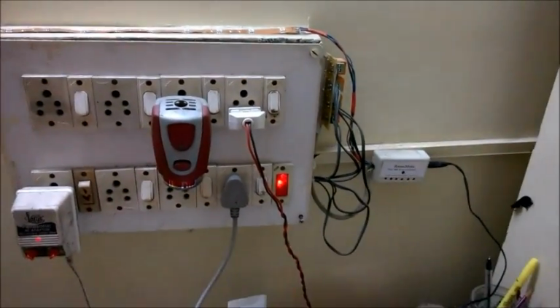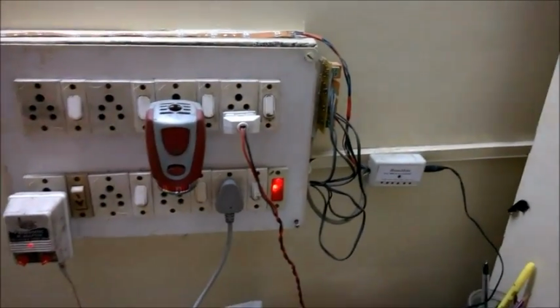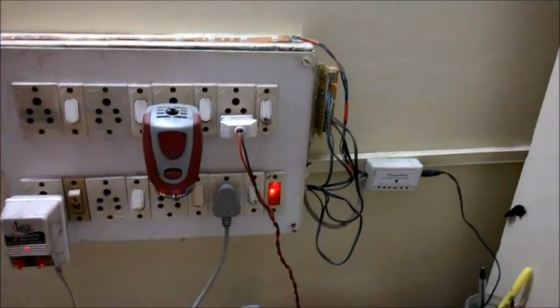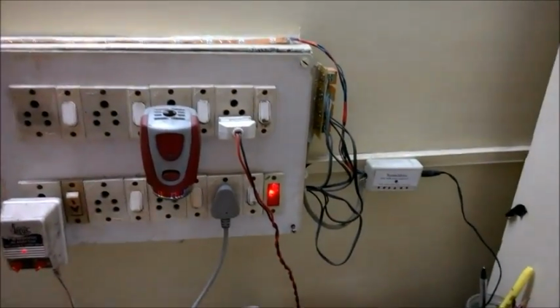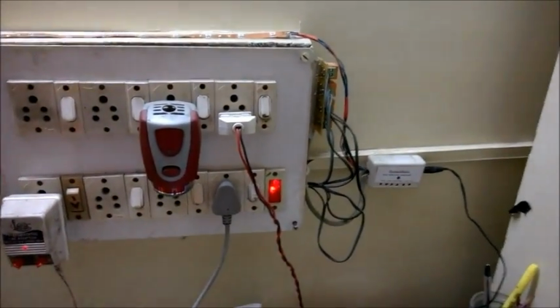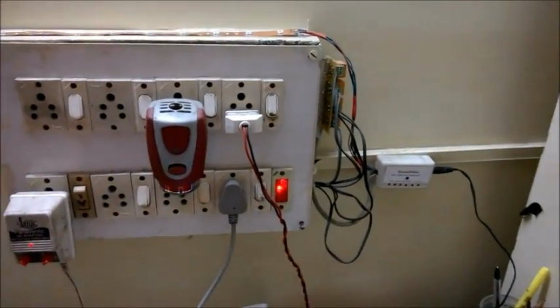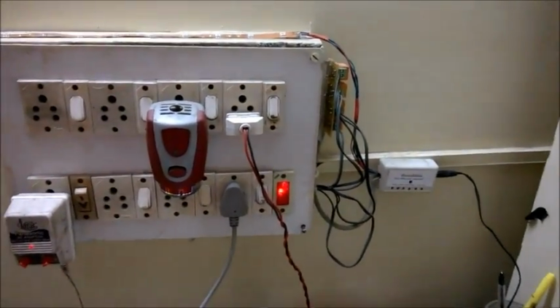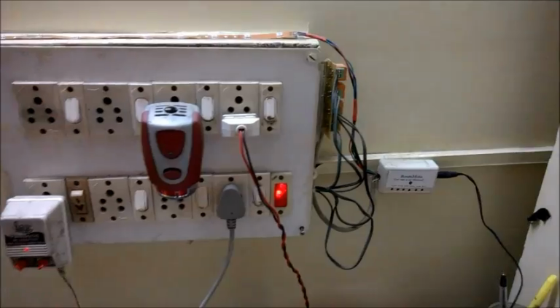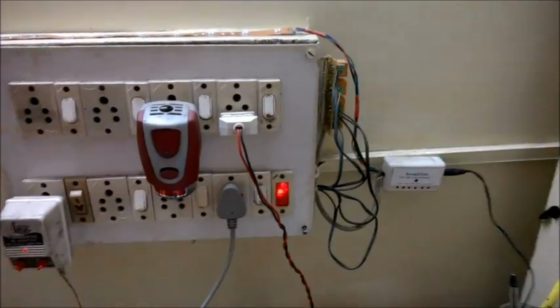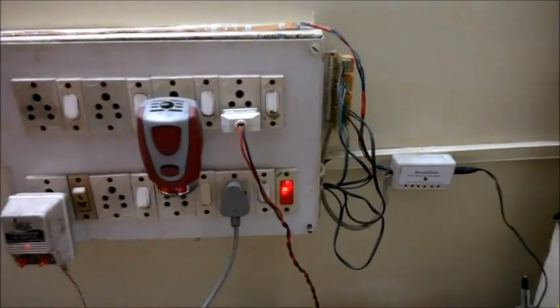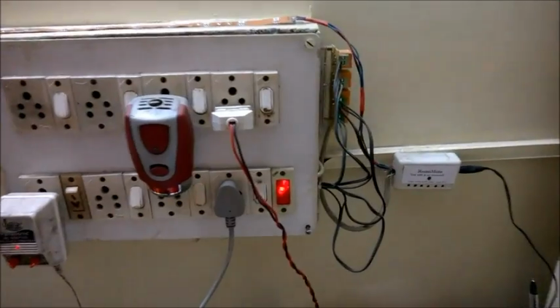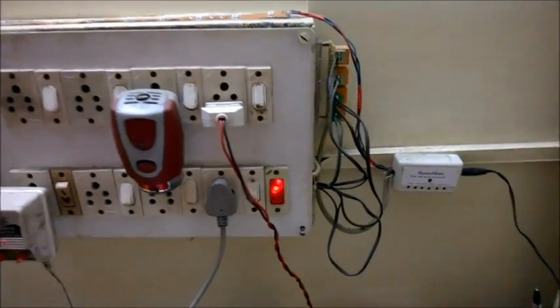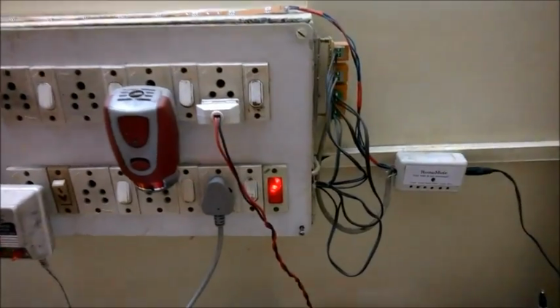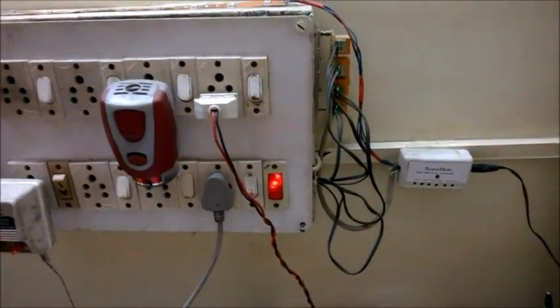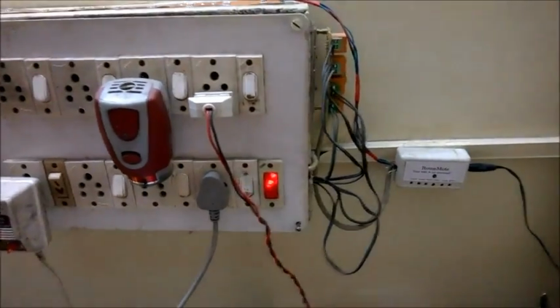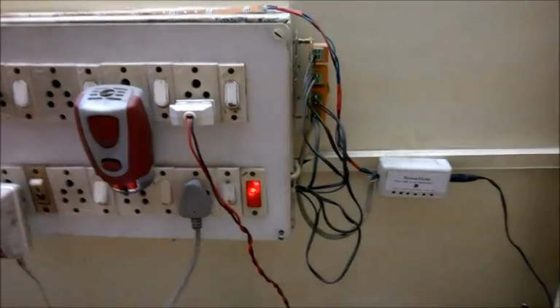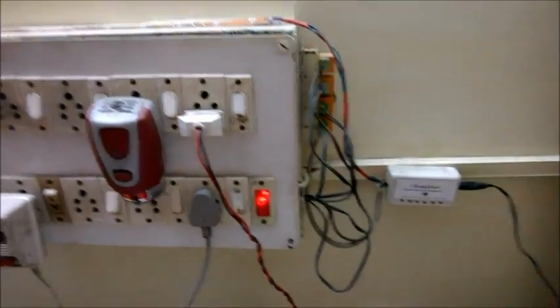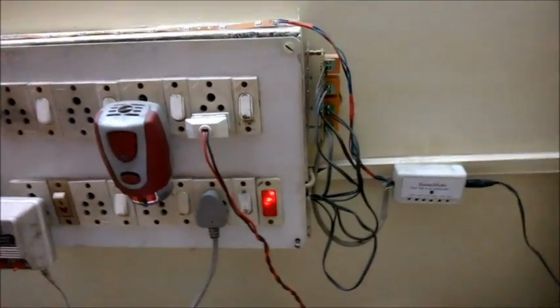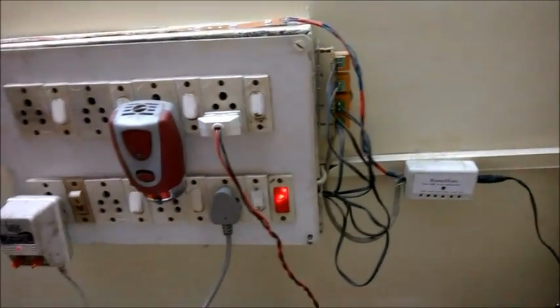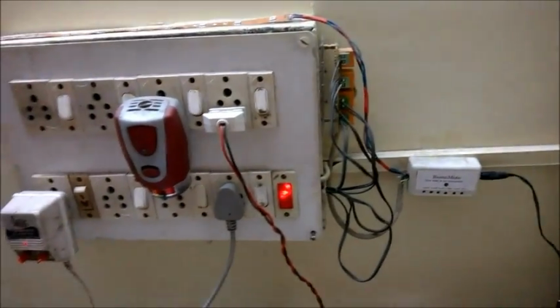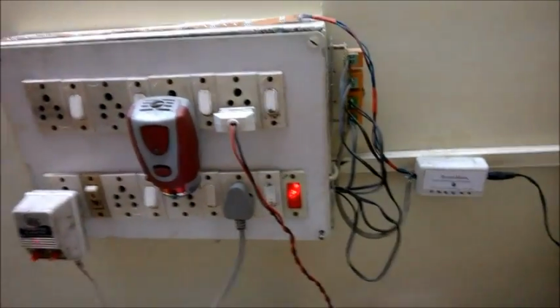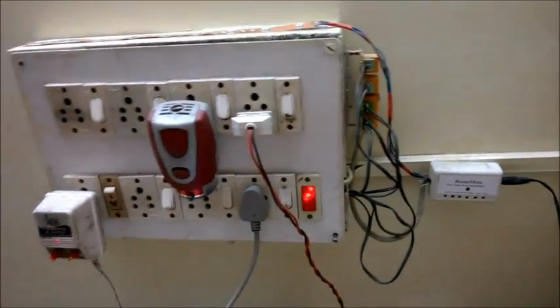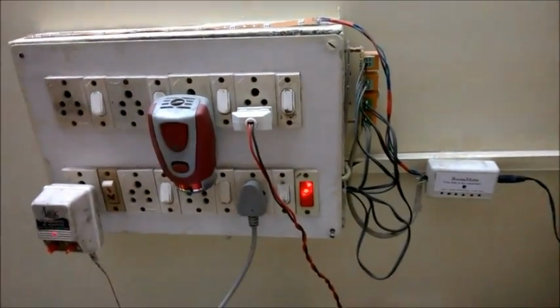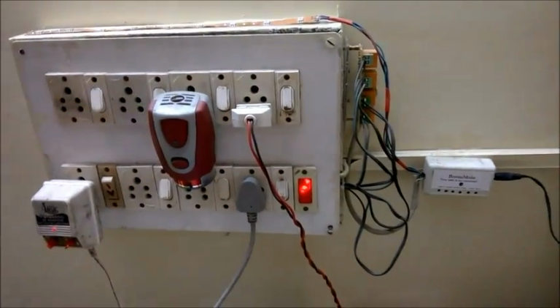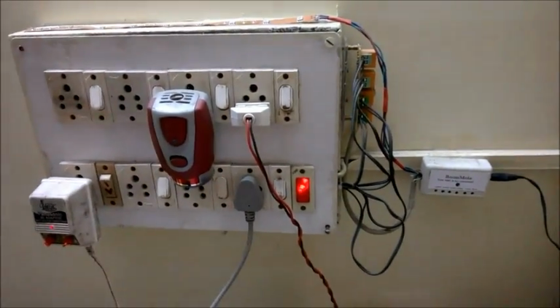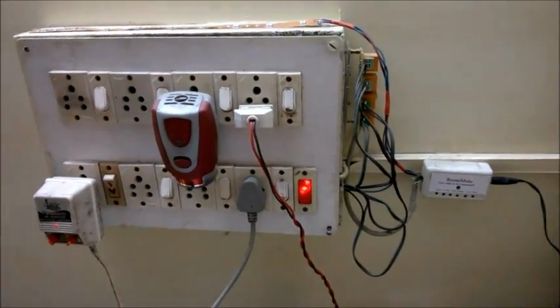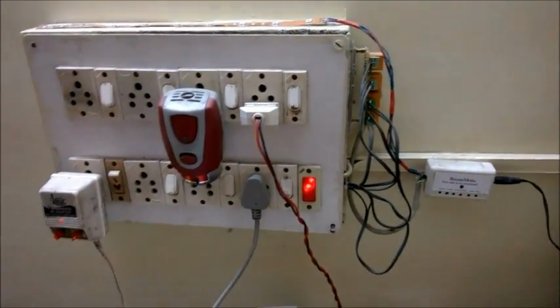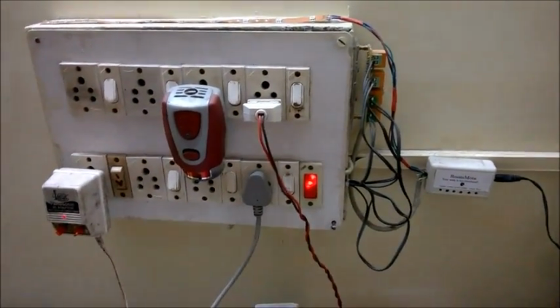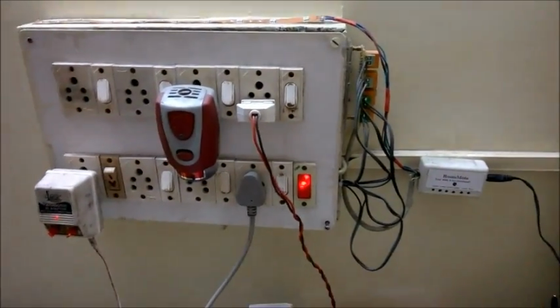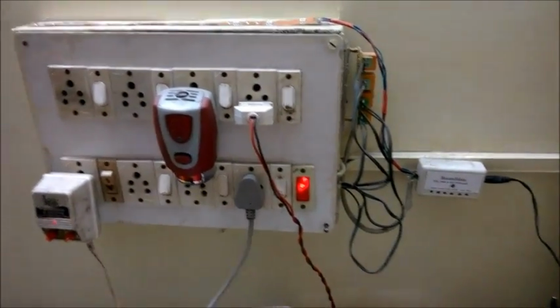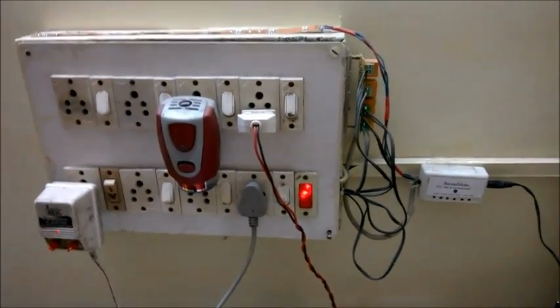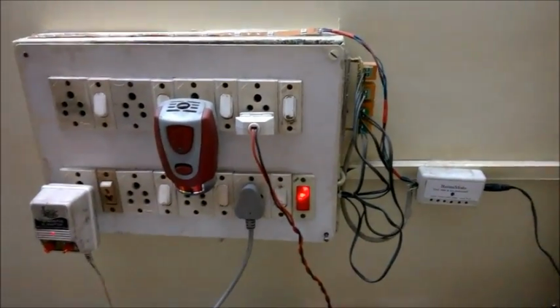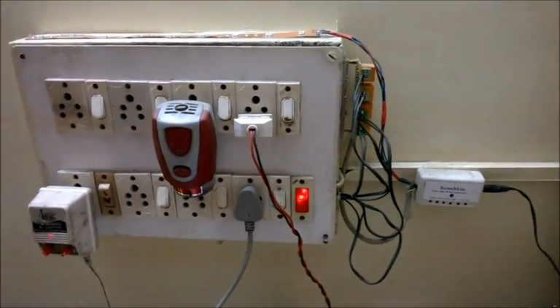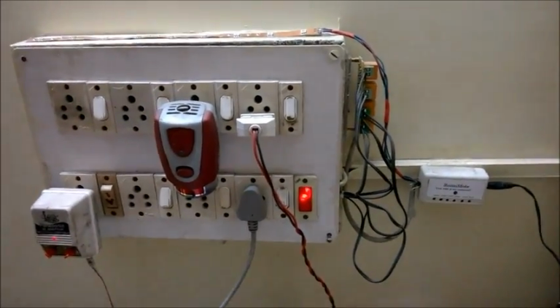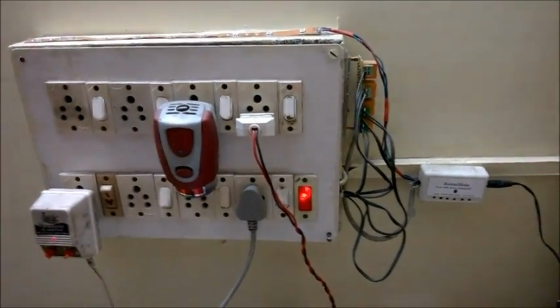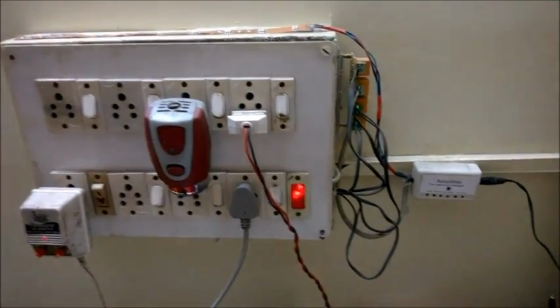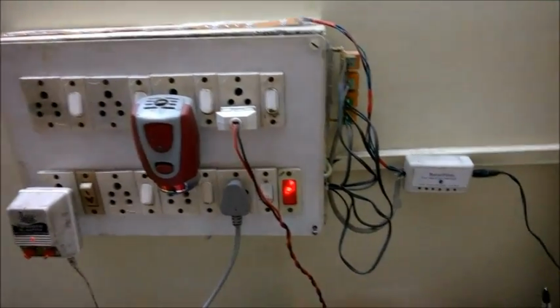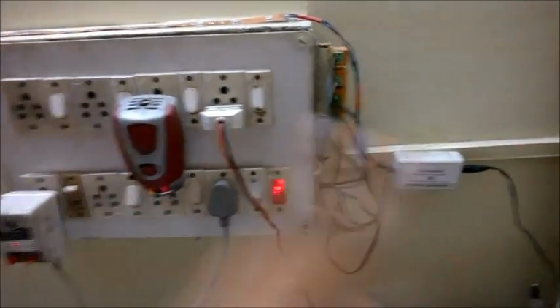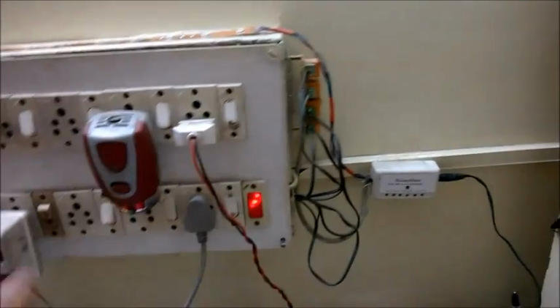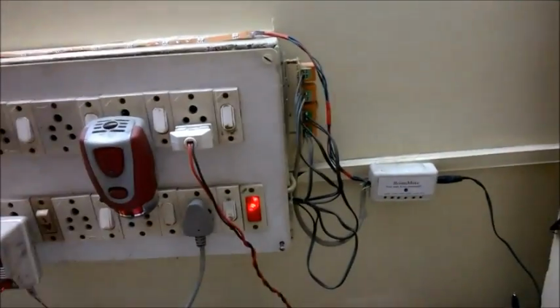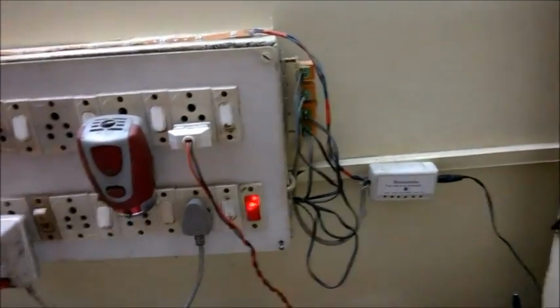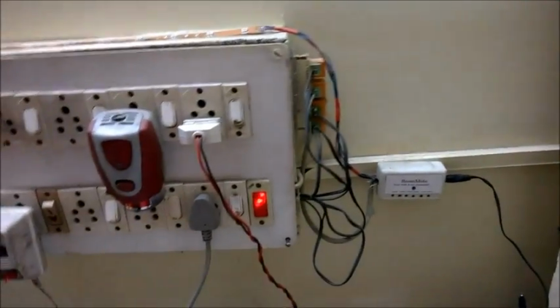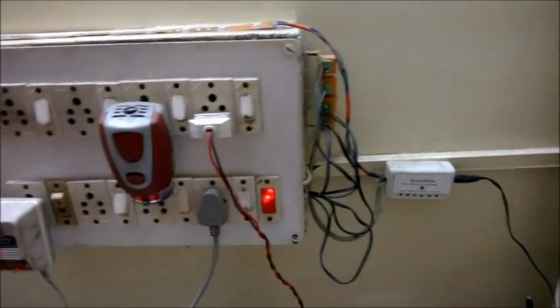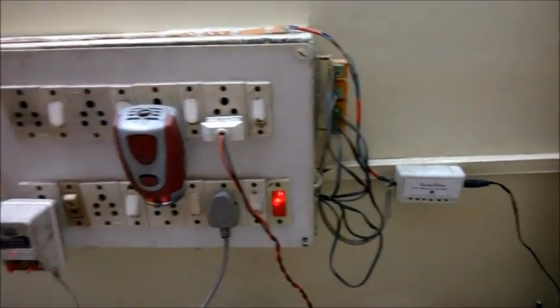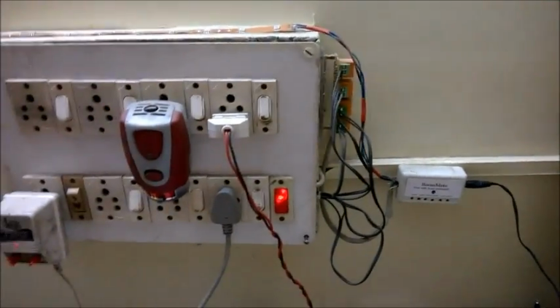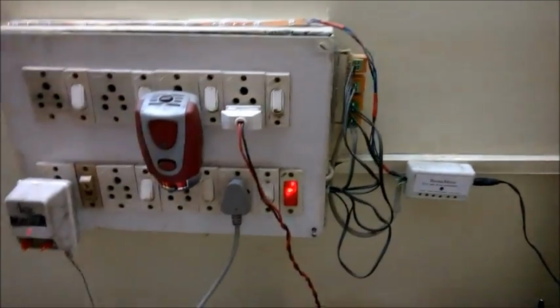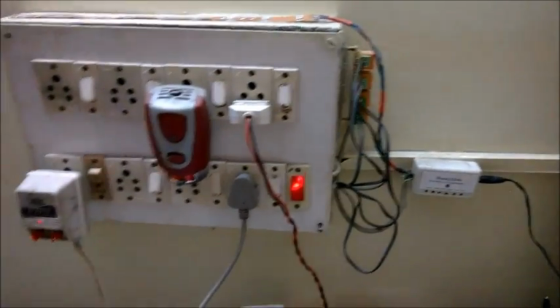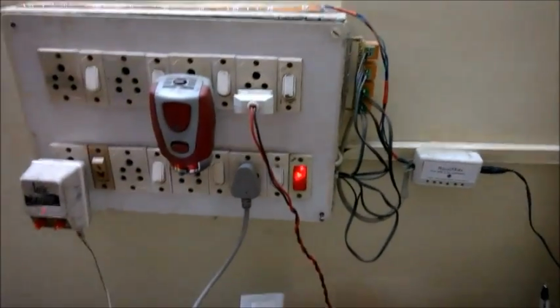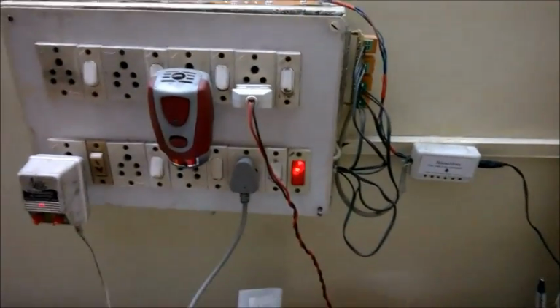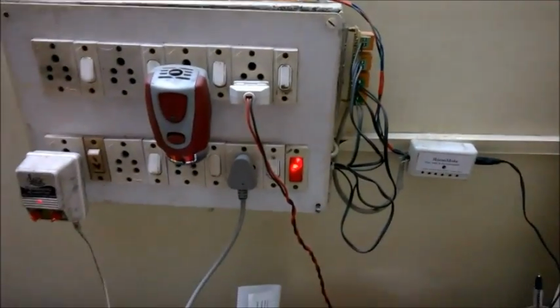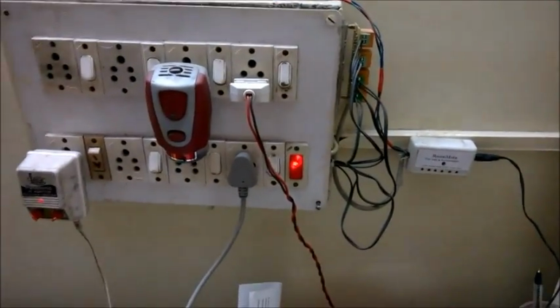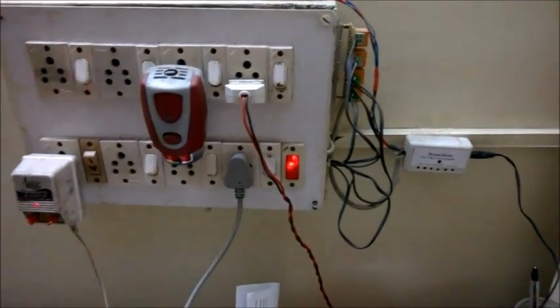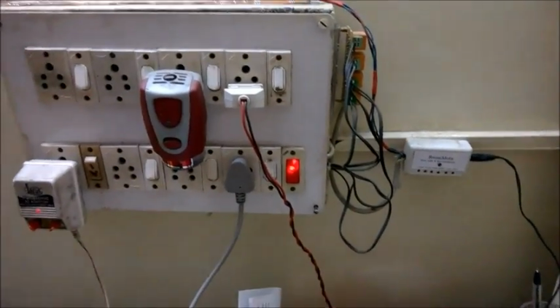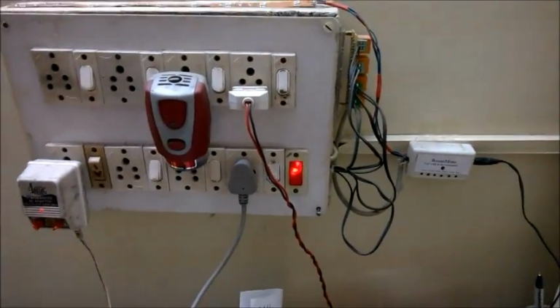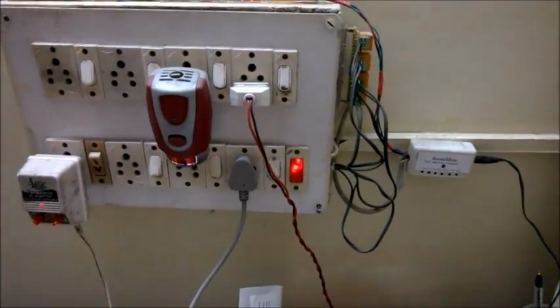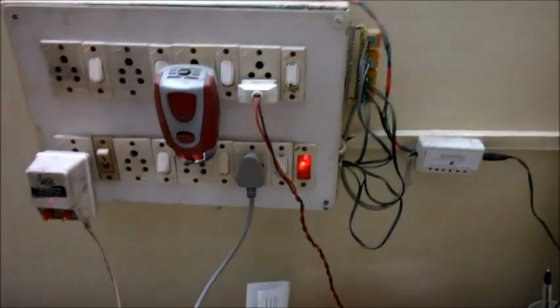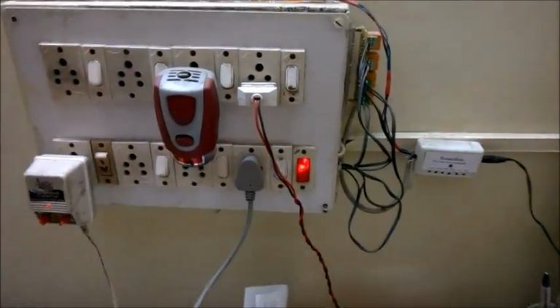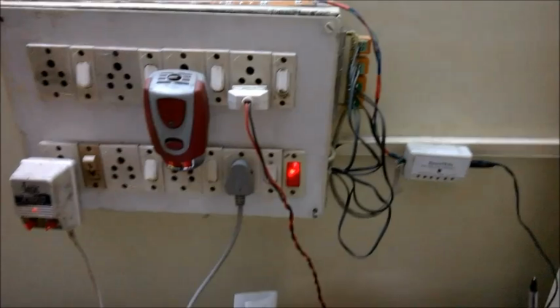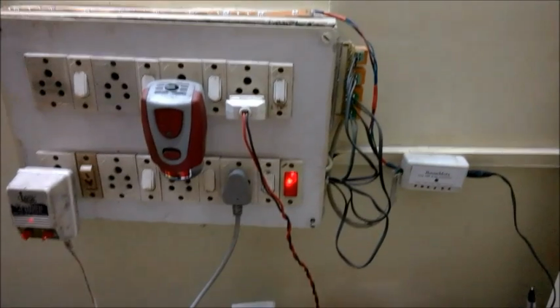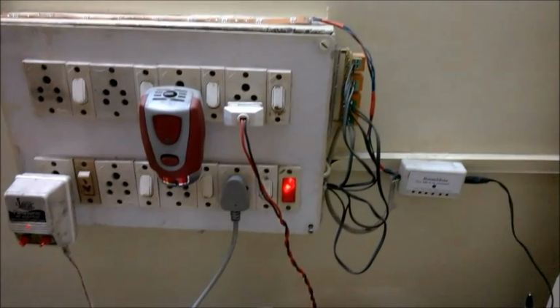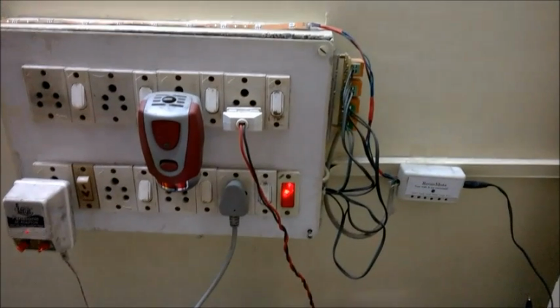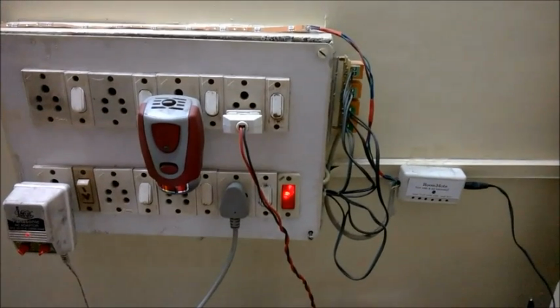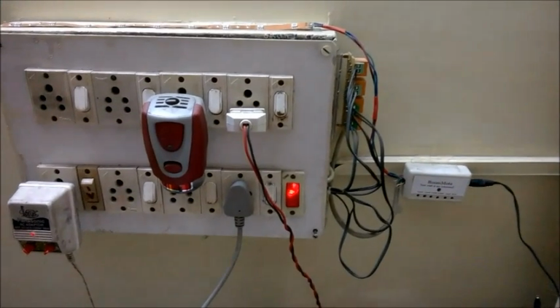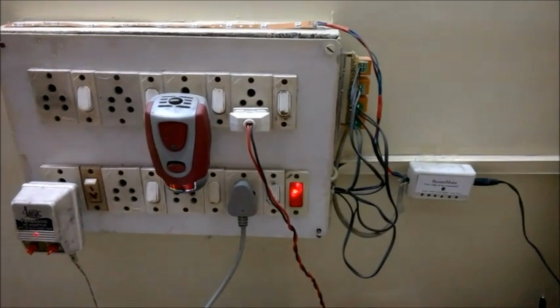Hope you liked the demonstration. I will be posting the pictures of the circuit board on my blog. Thanks for watching.